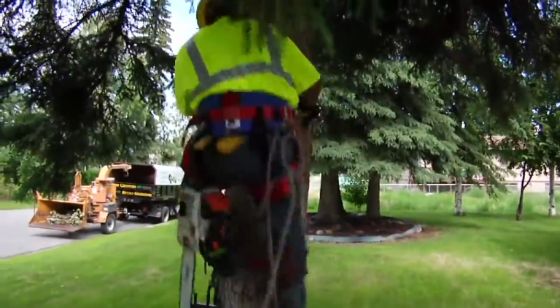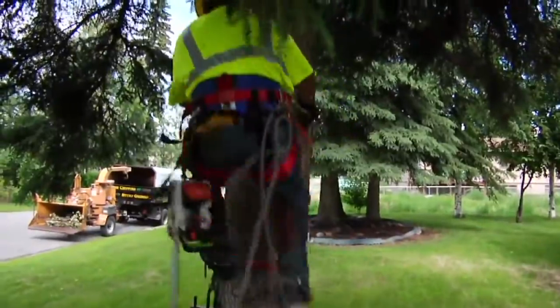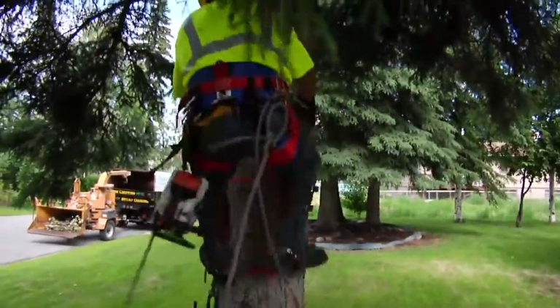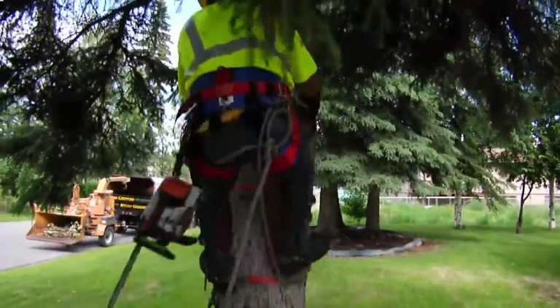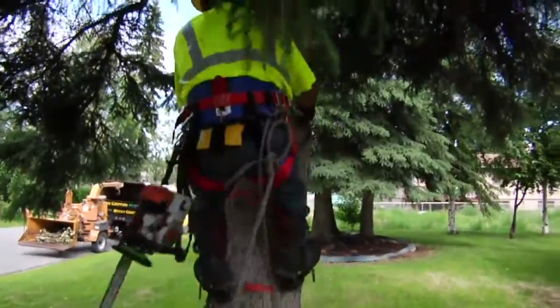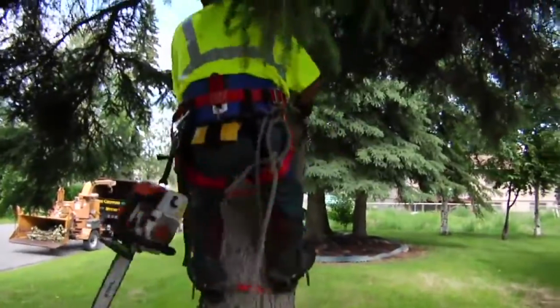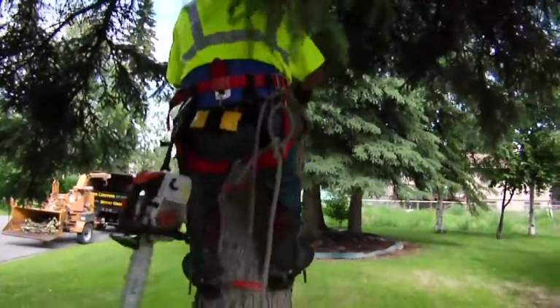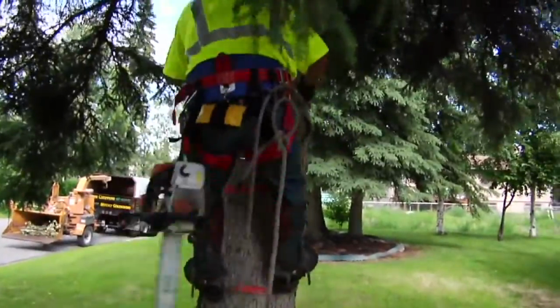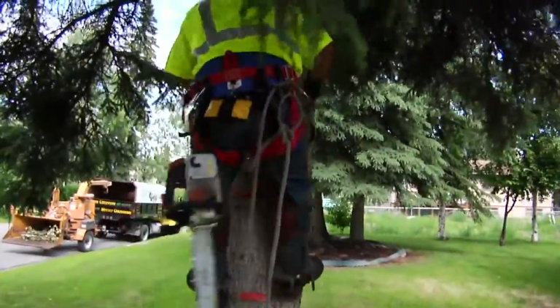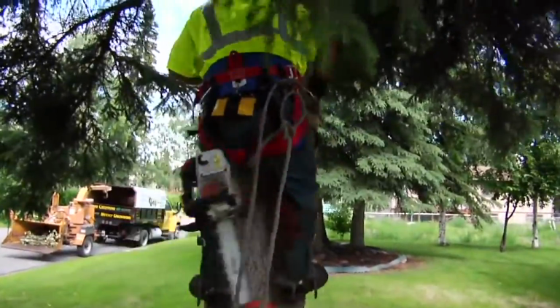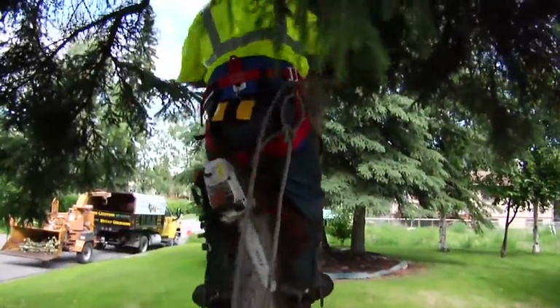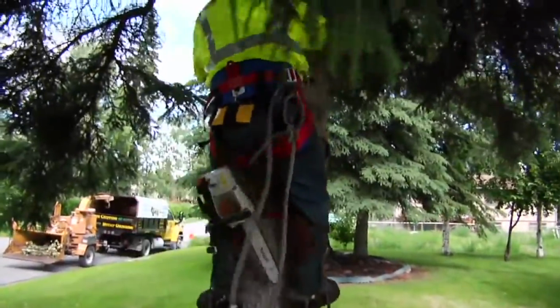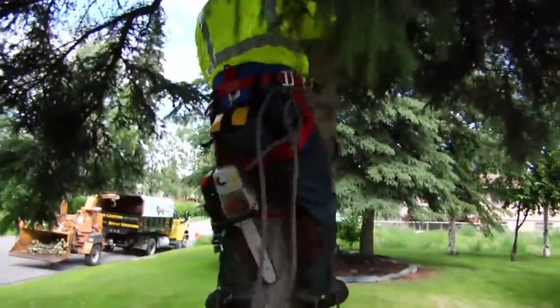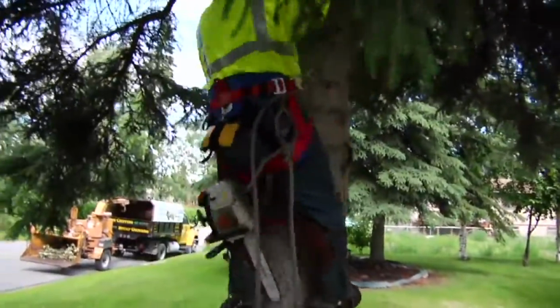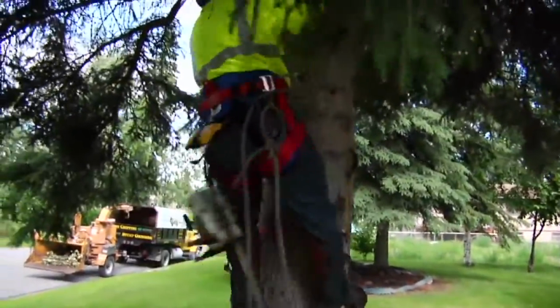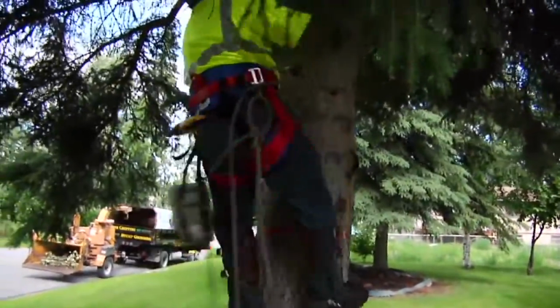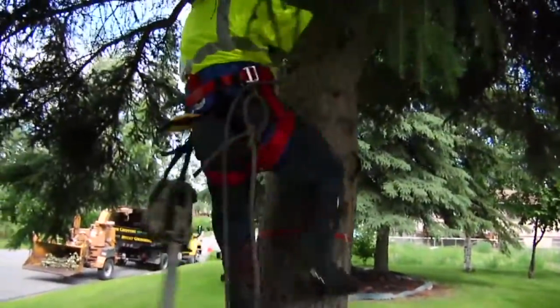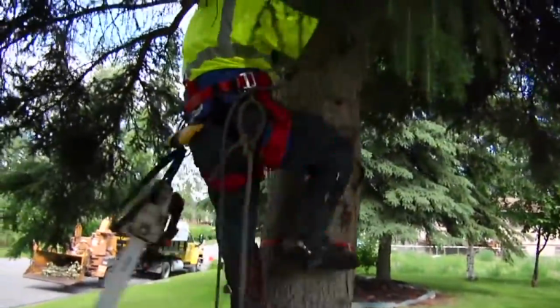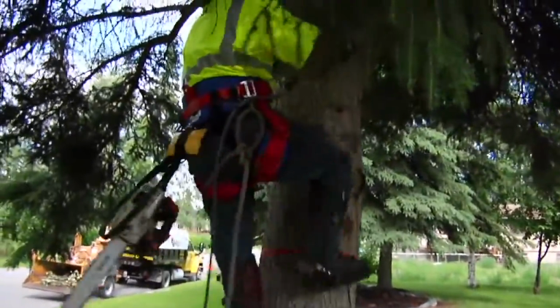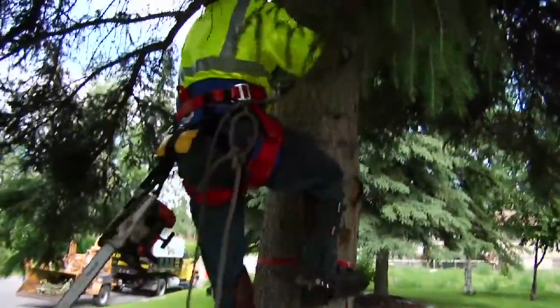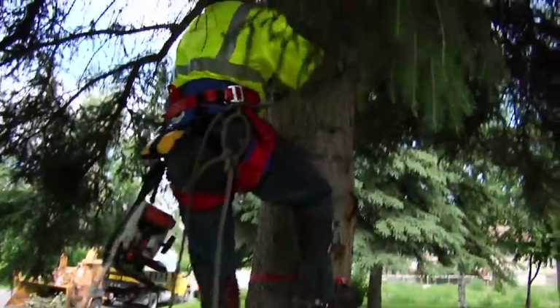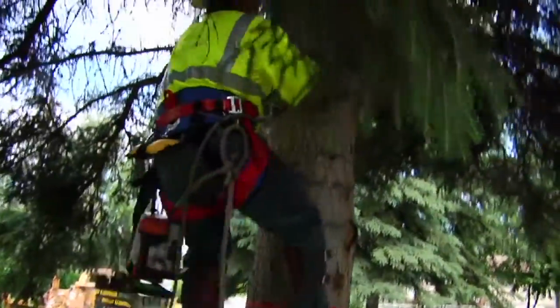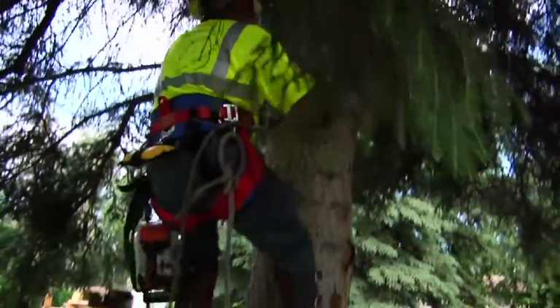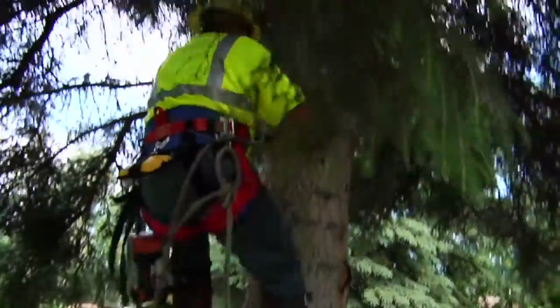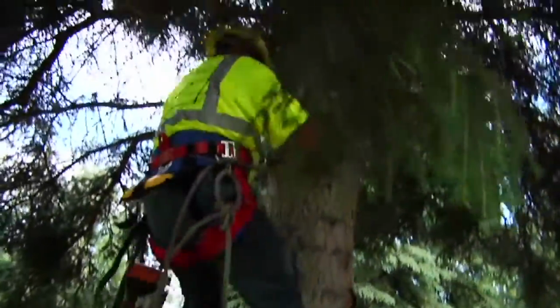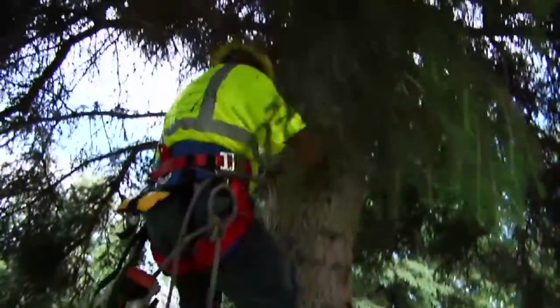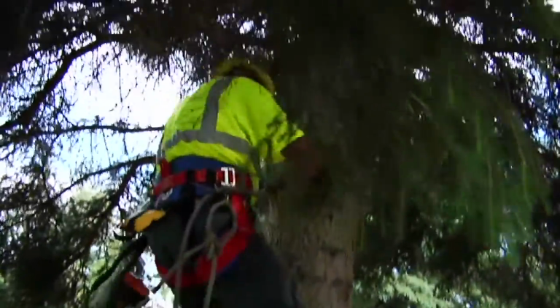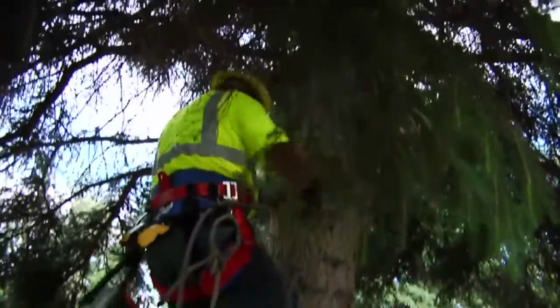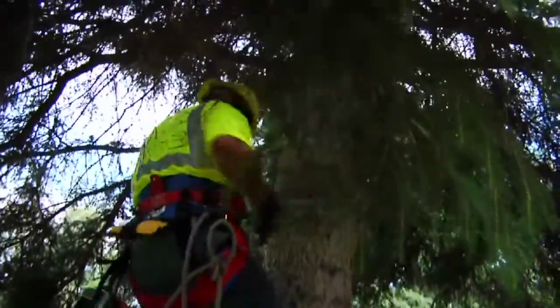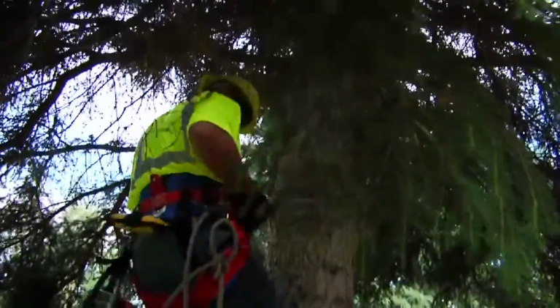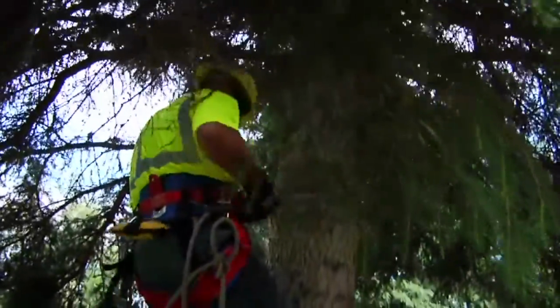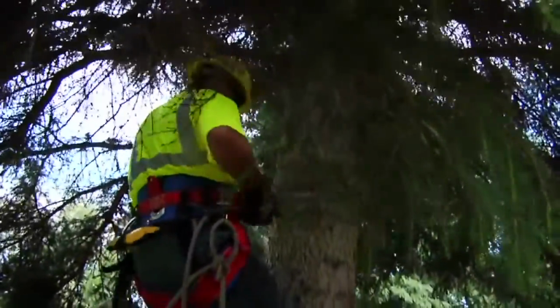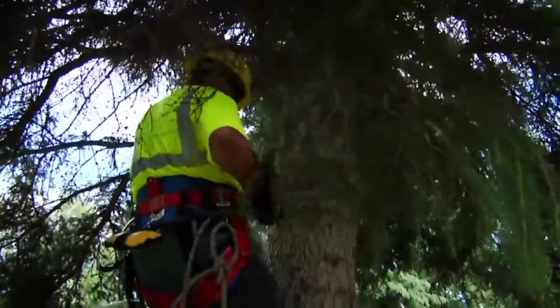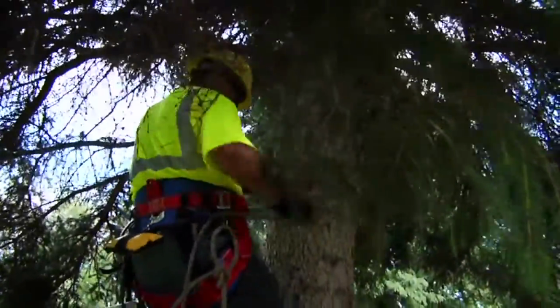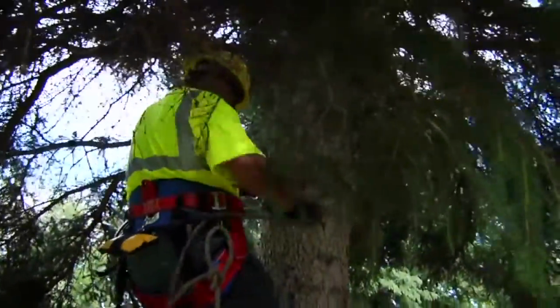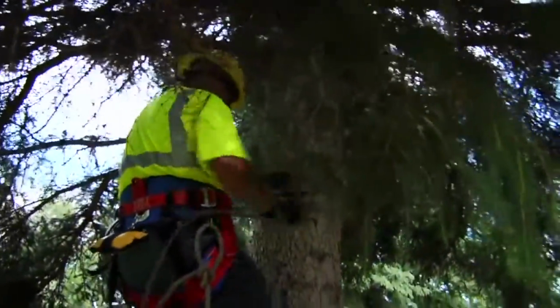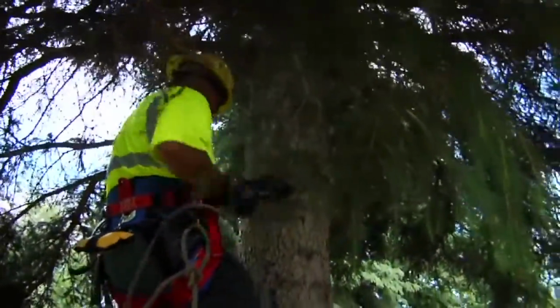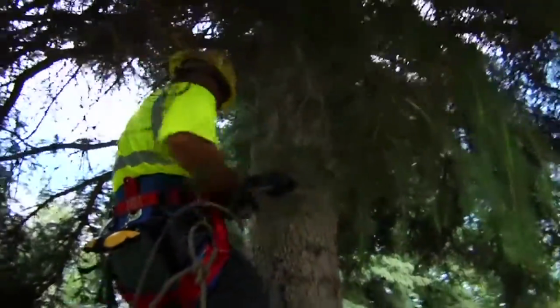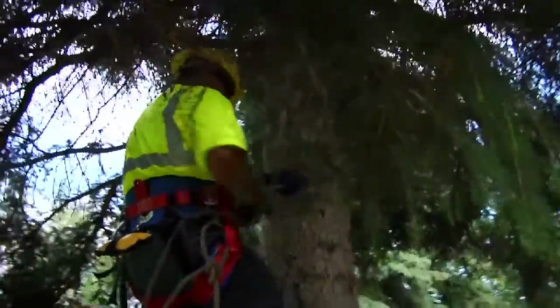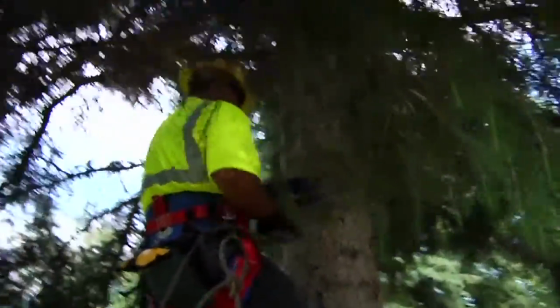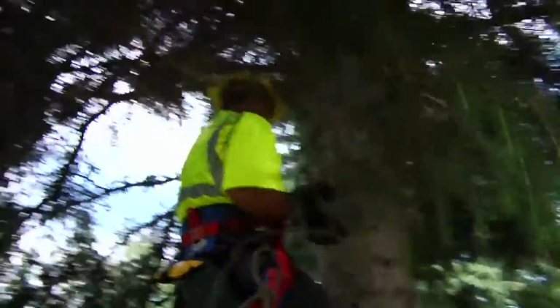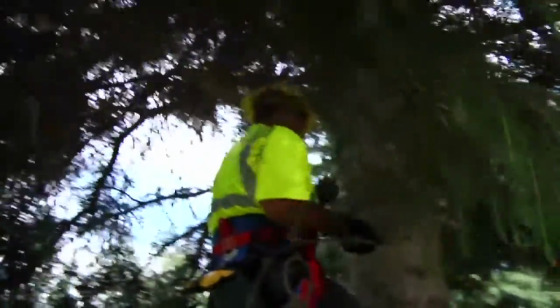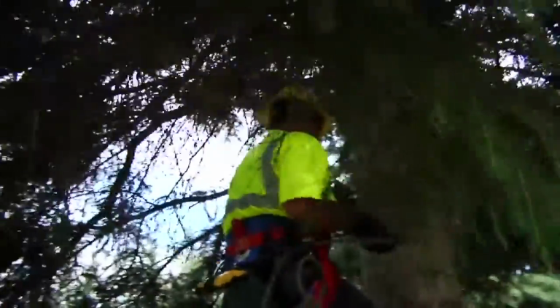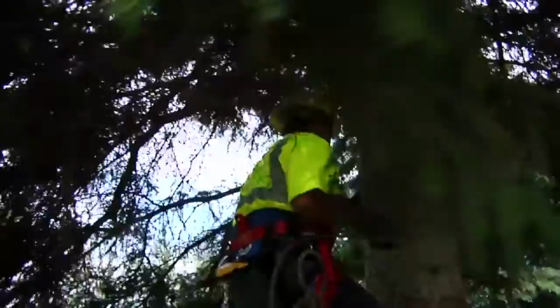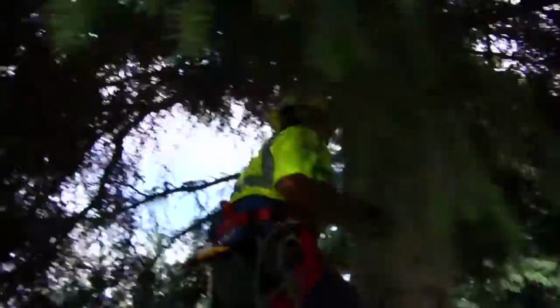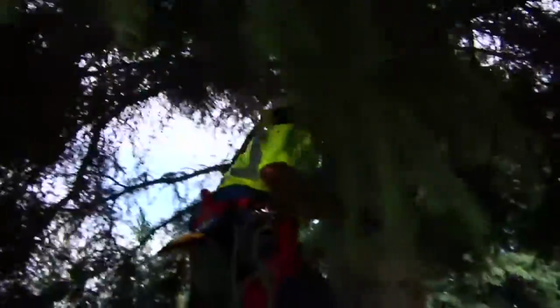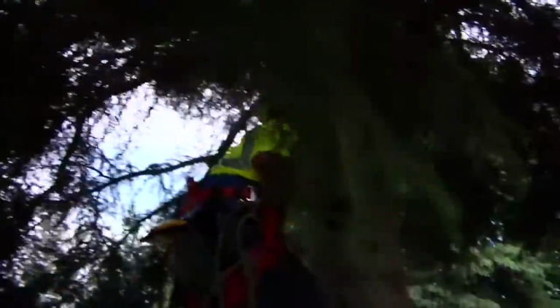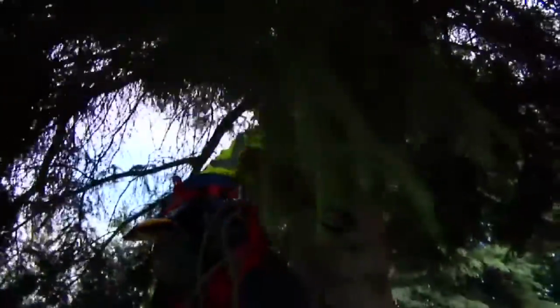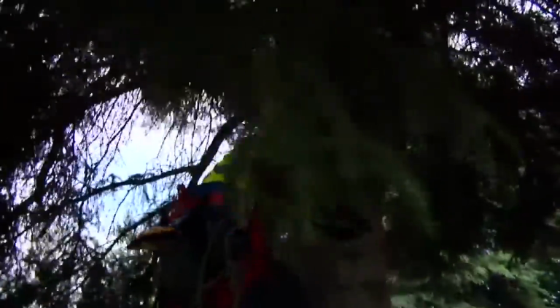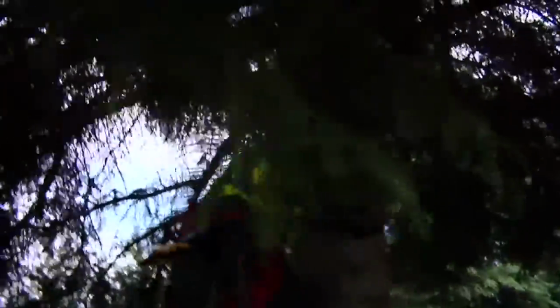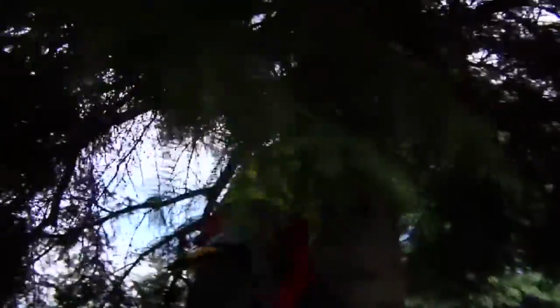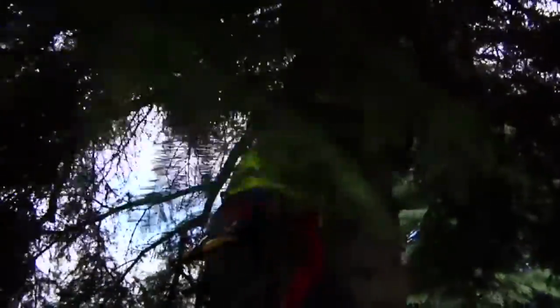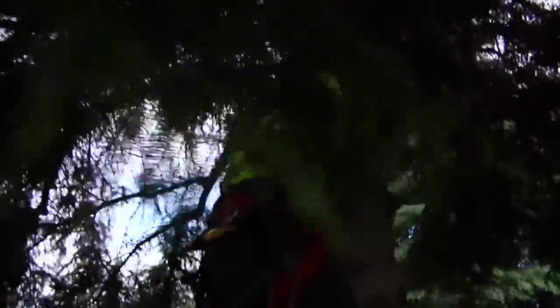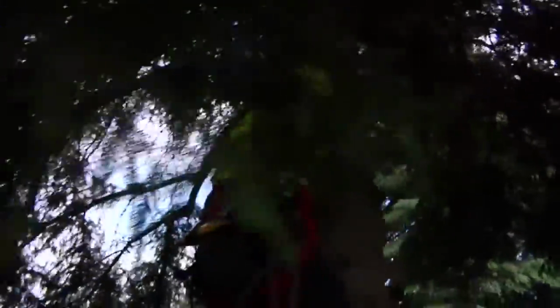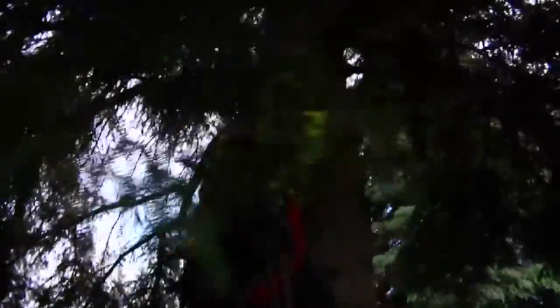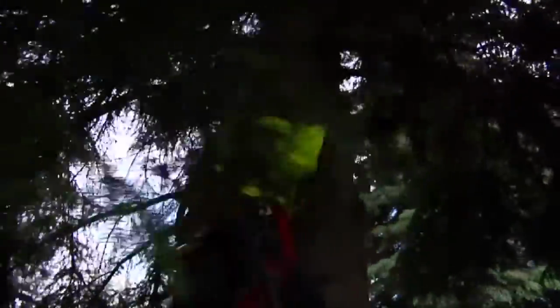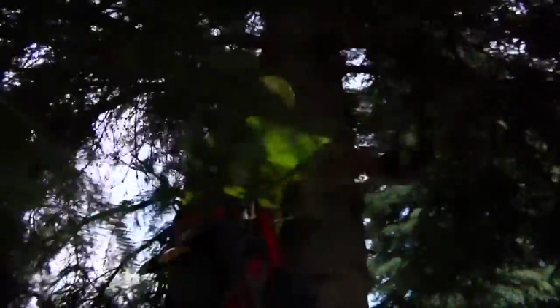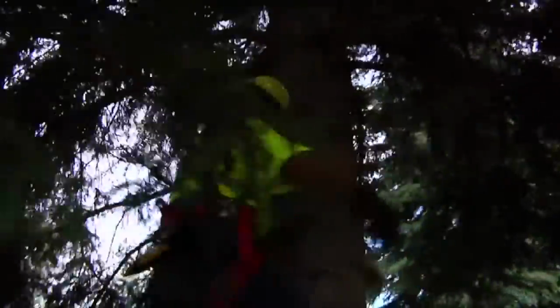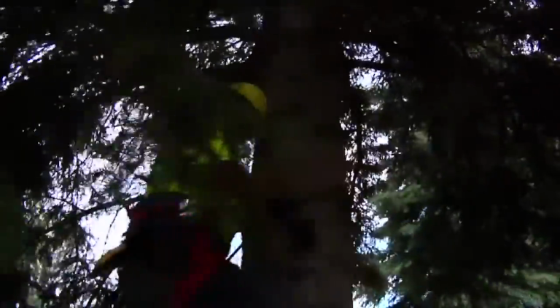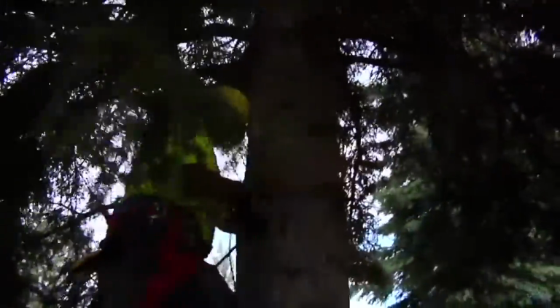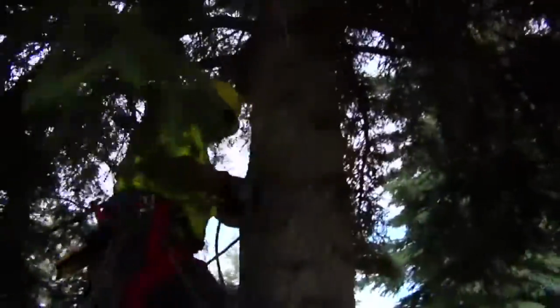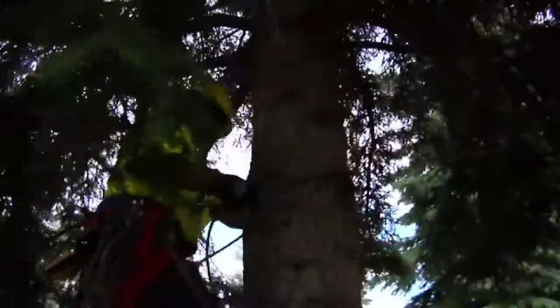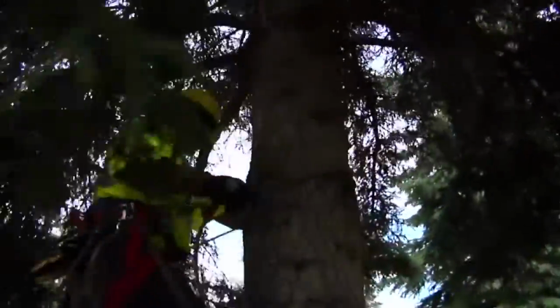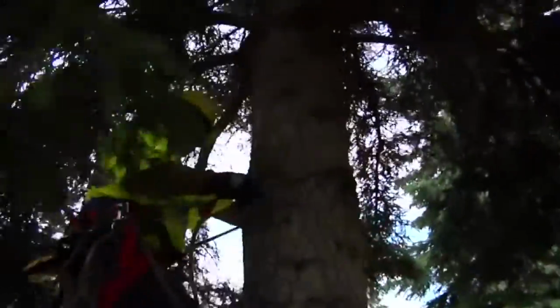We start by assessing the tree — its height, width, and what kind of equipment is going to be used to bring the tree down.